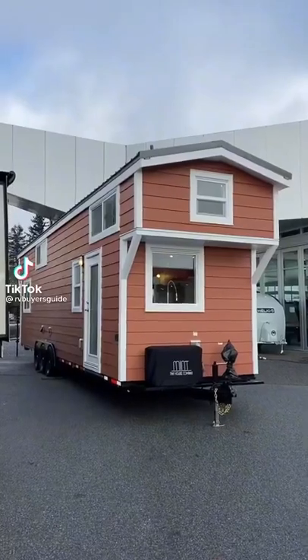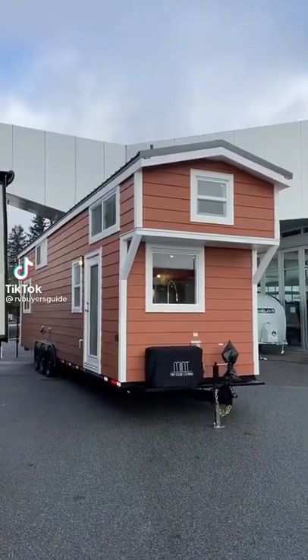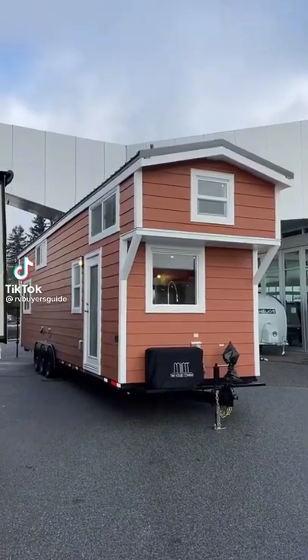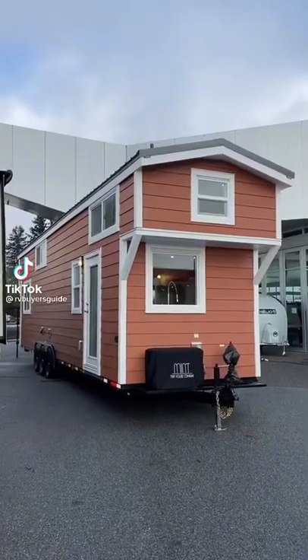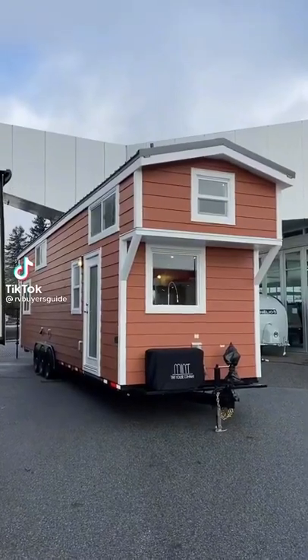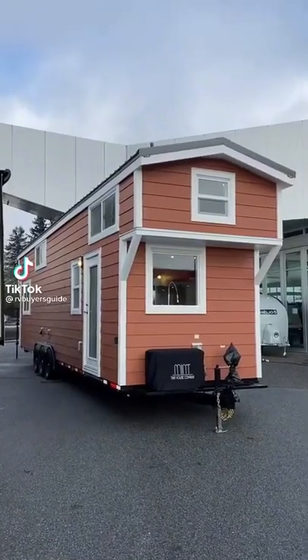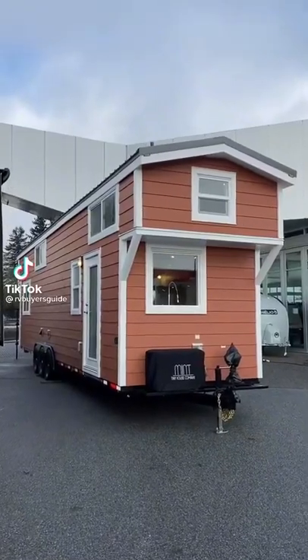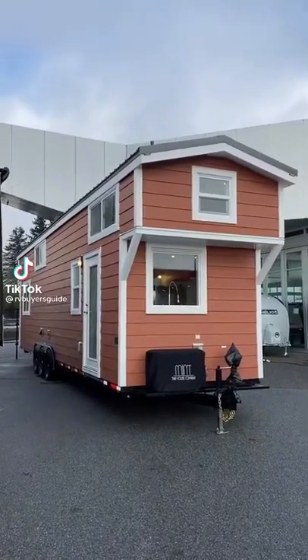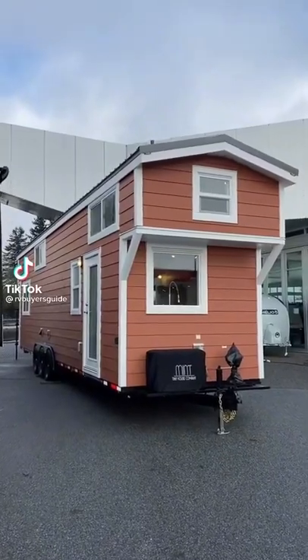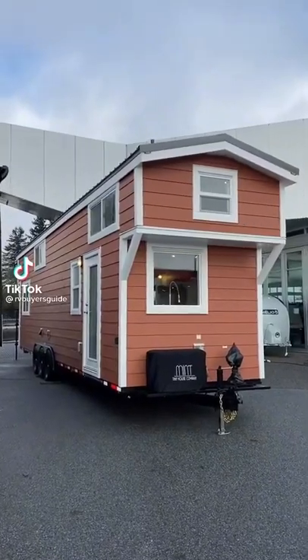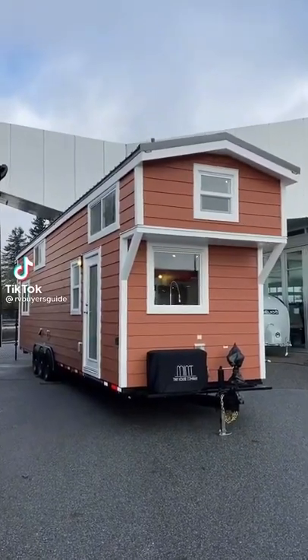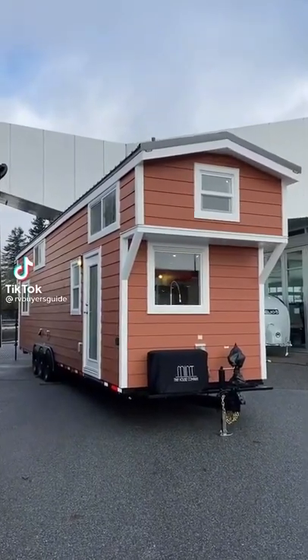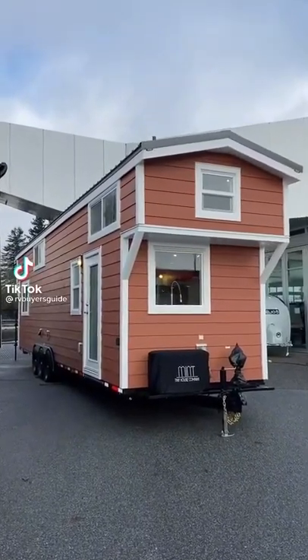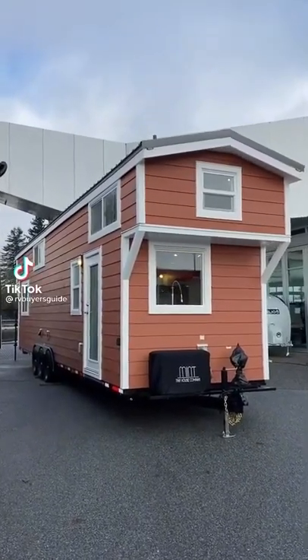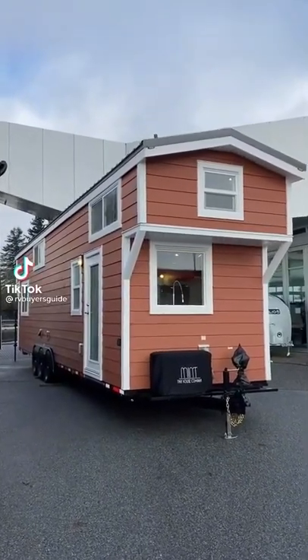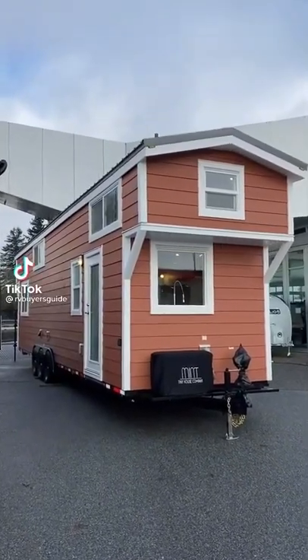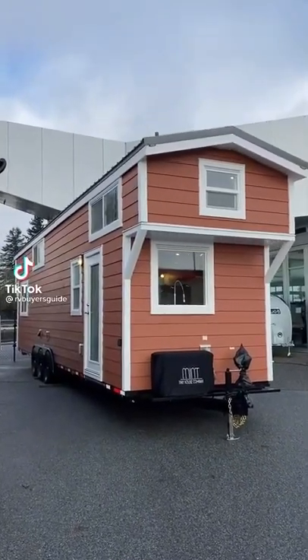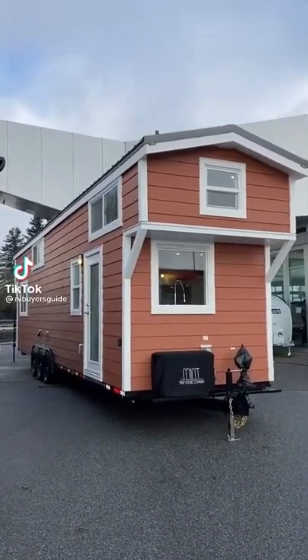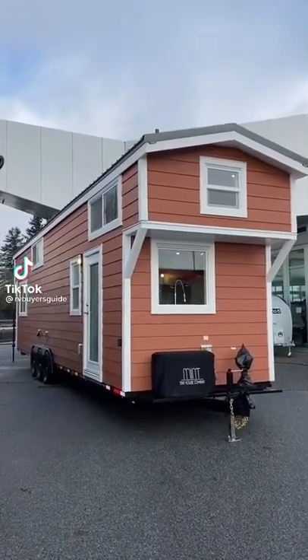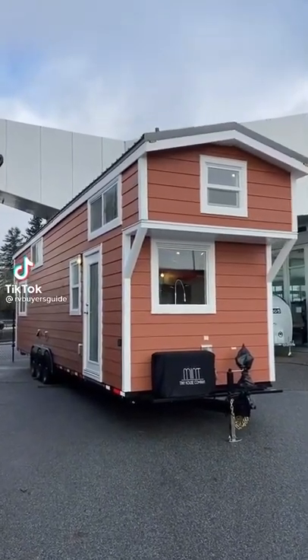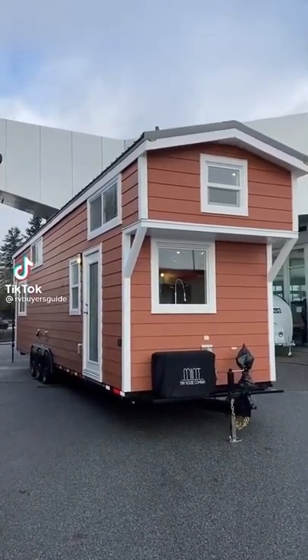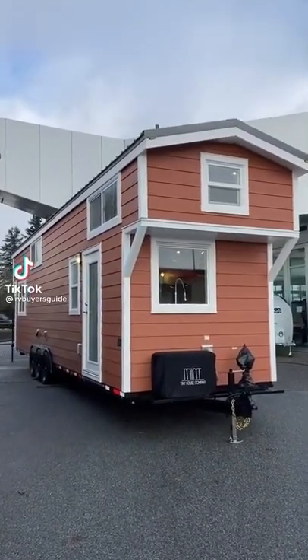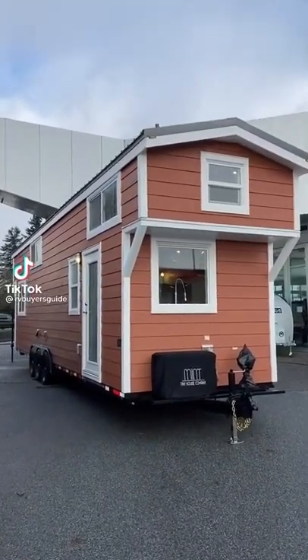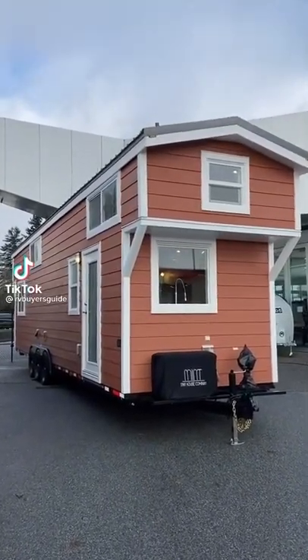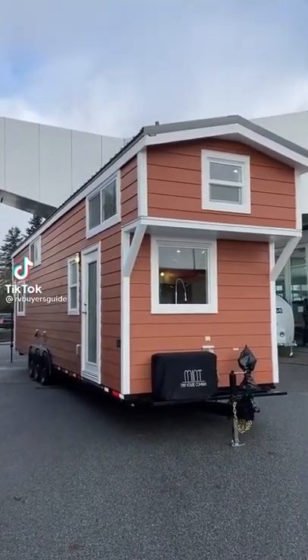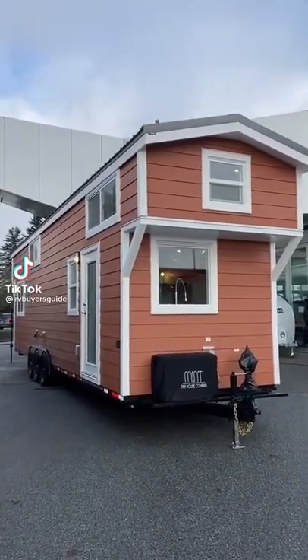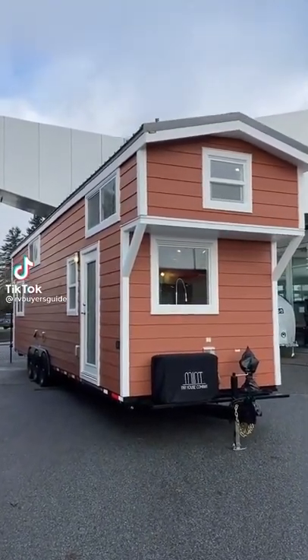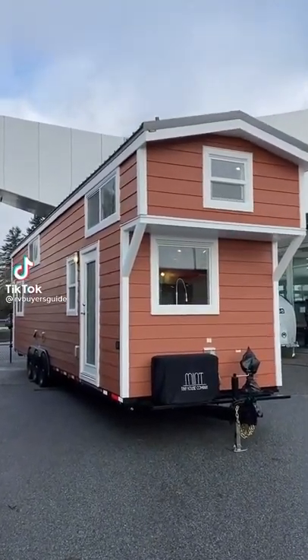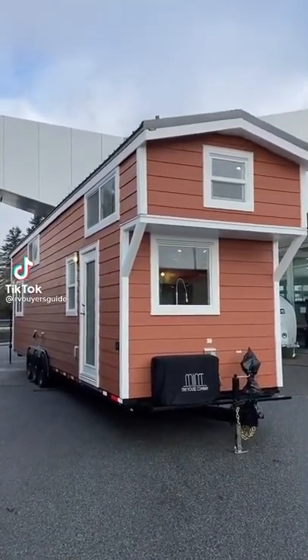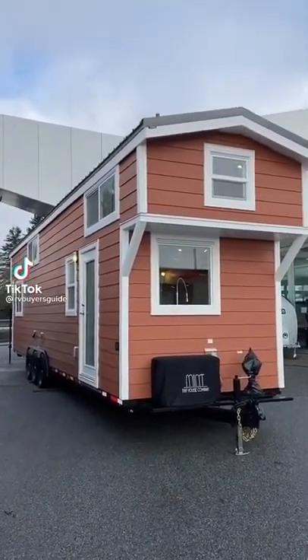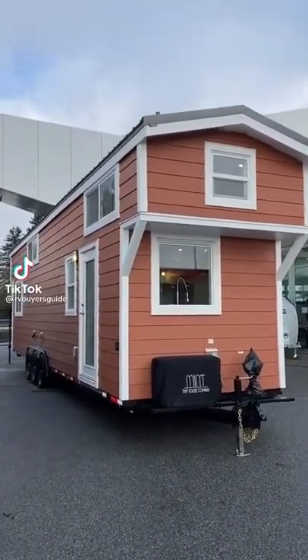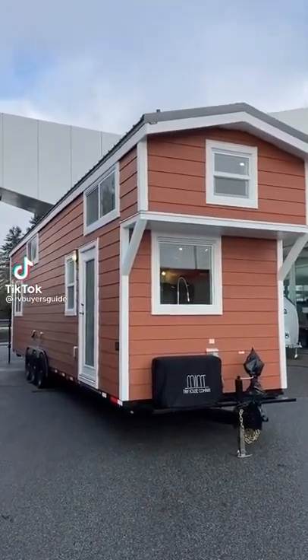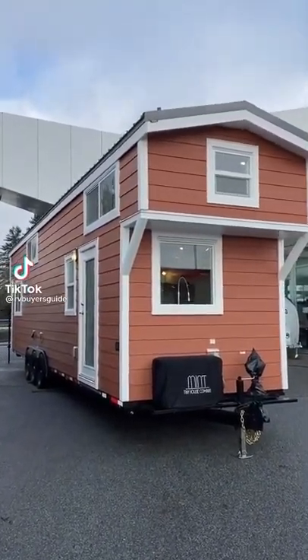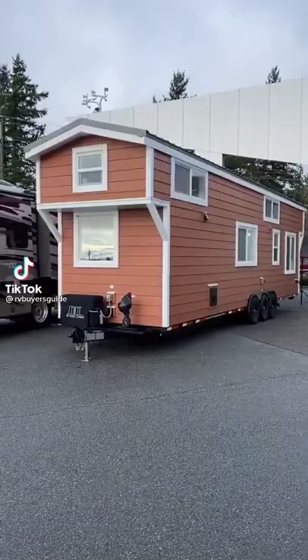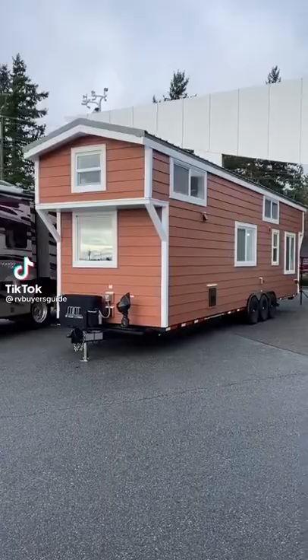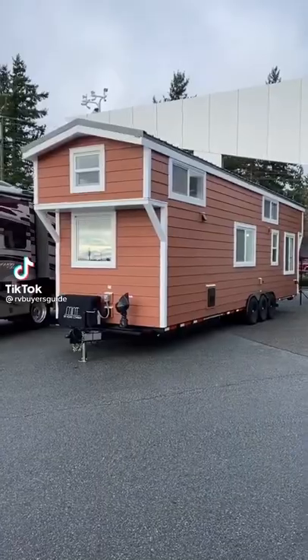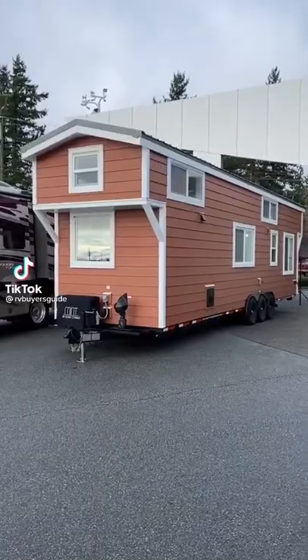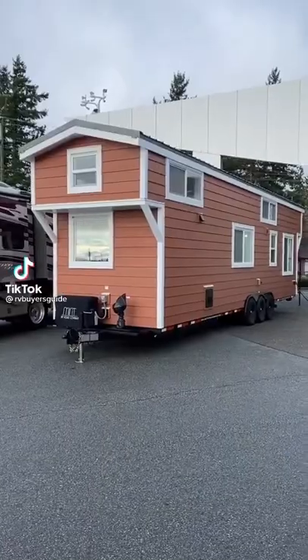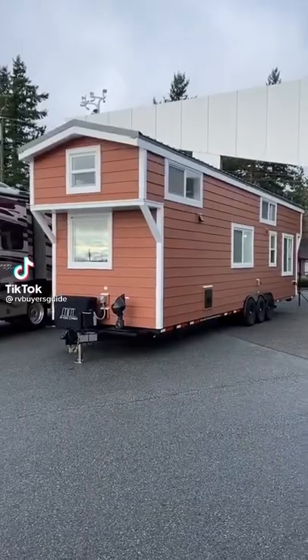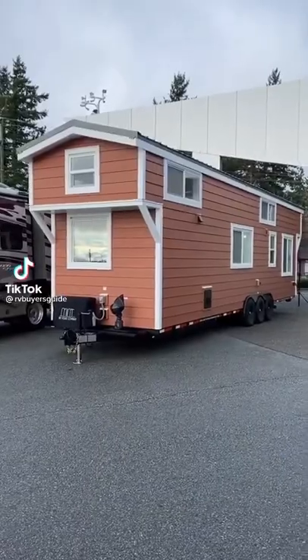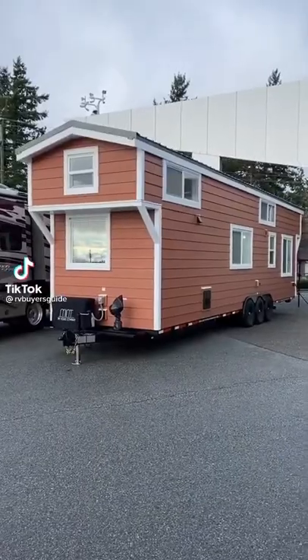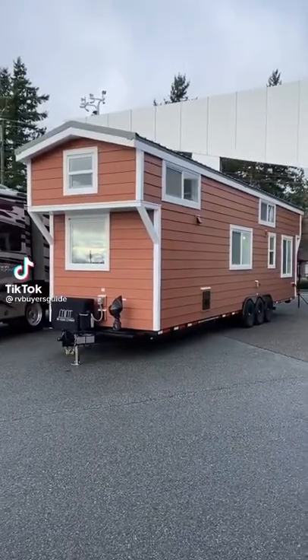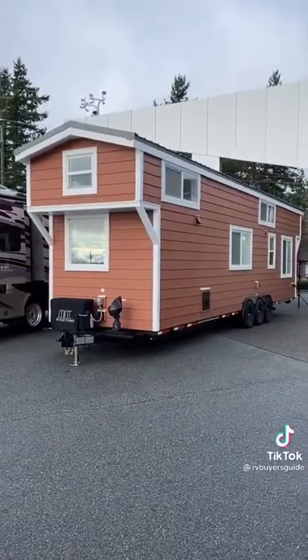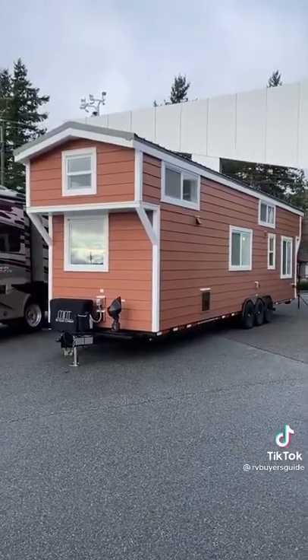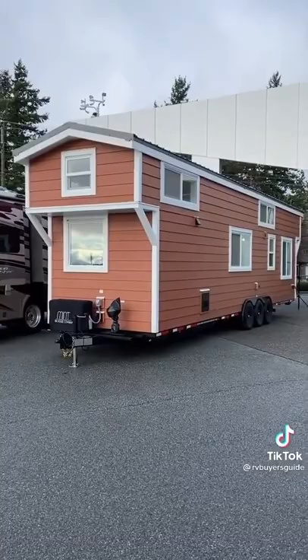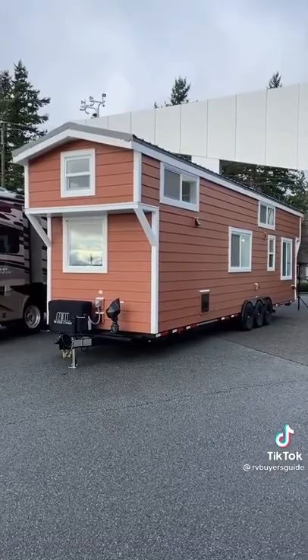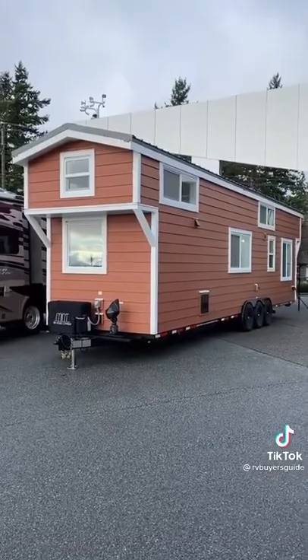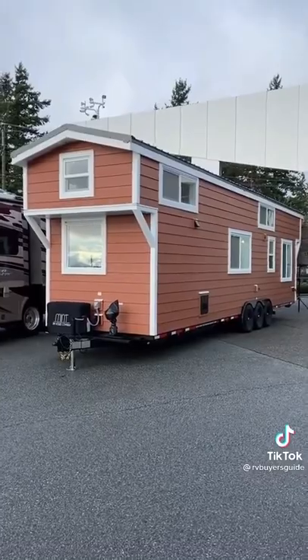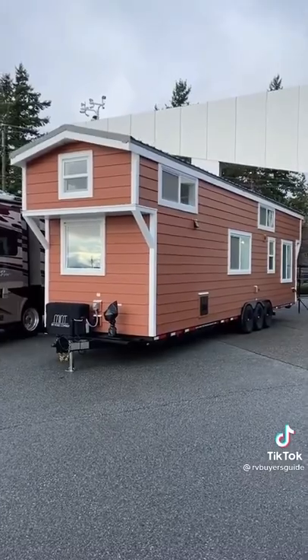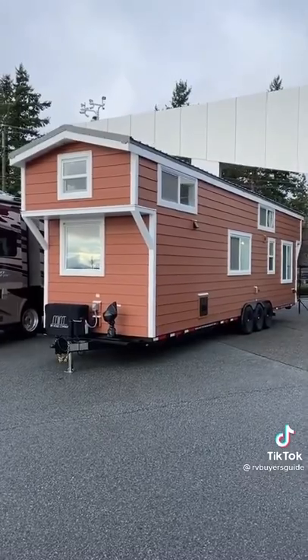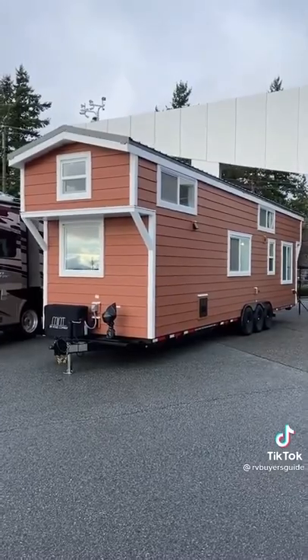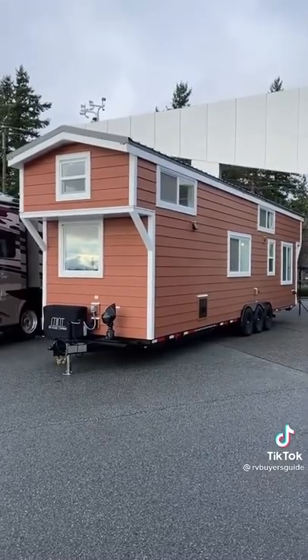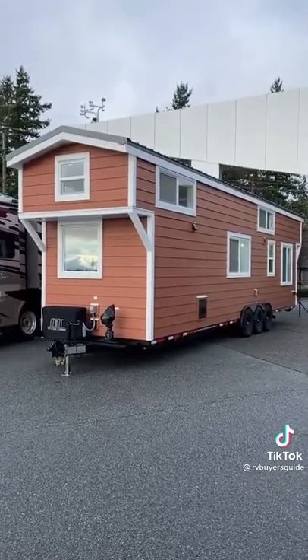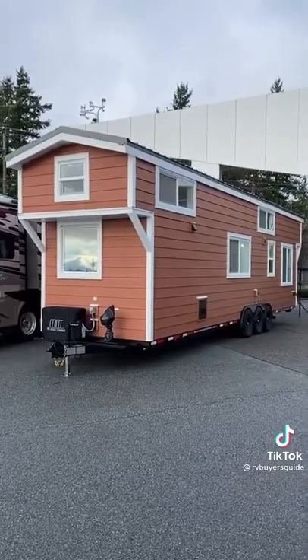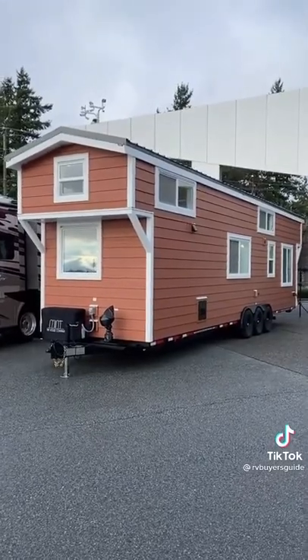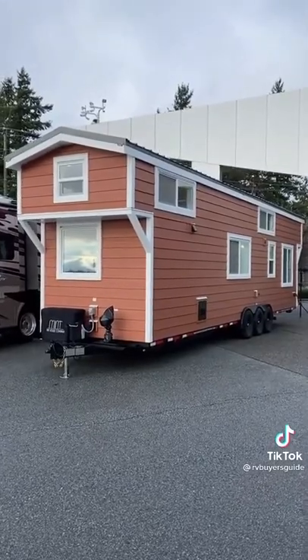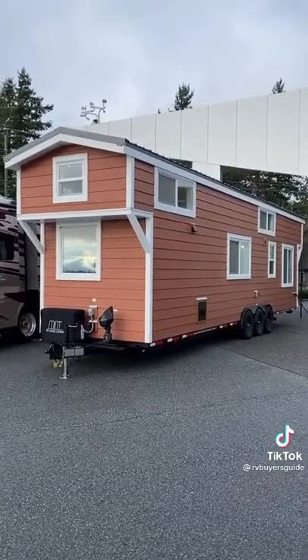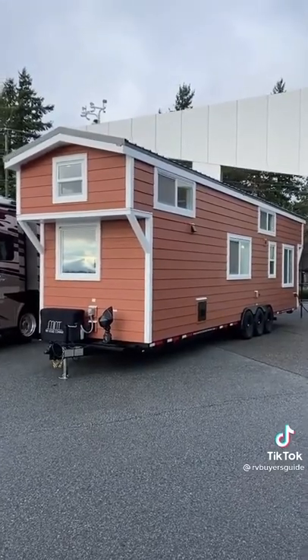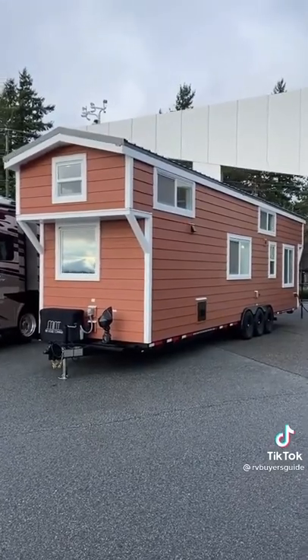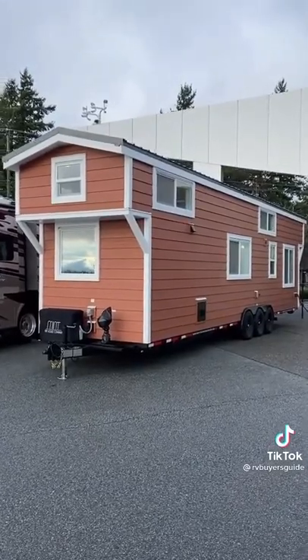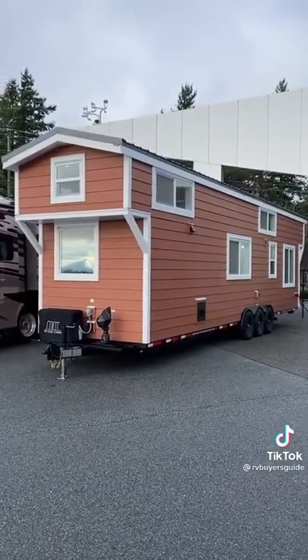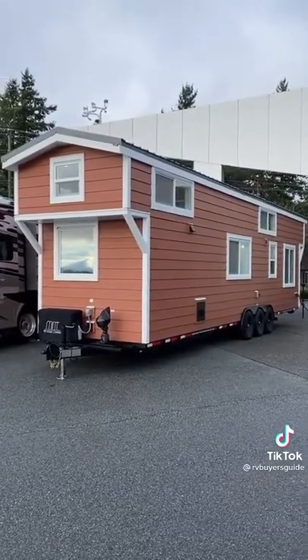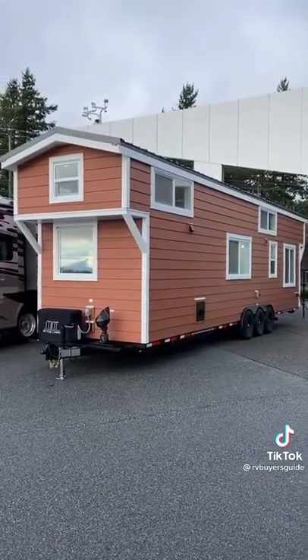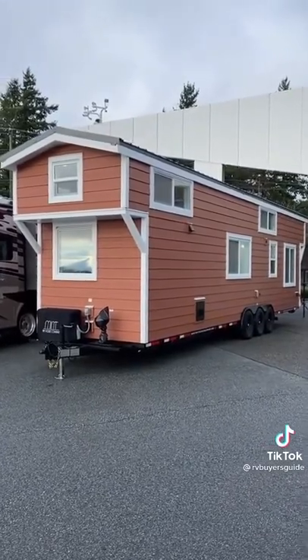Hey everyone, welcome to RV Buyer's Guide. Today we're looking at a brand new tiny home and we want to know, could you actually live in this? Let's find out.